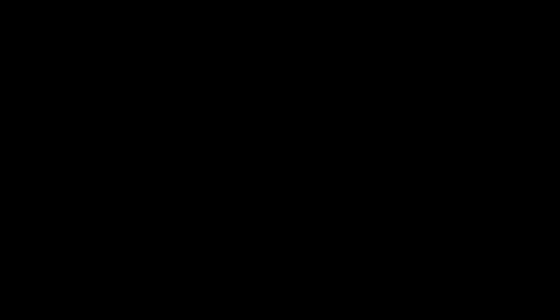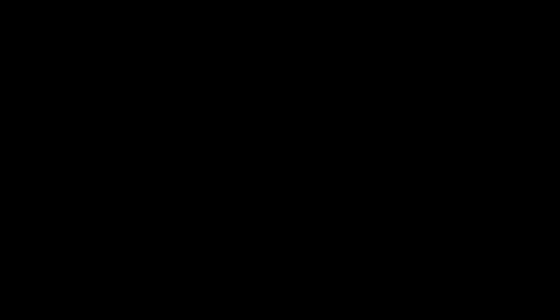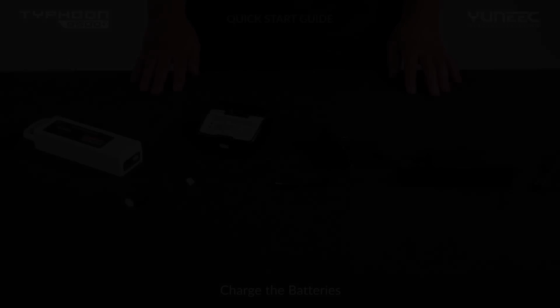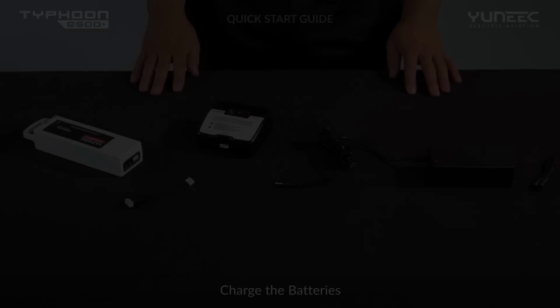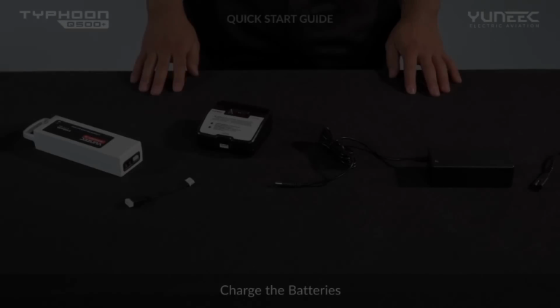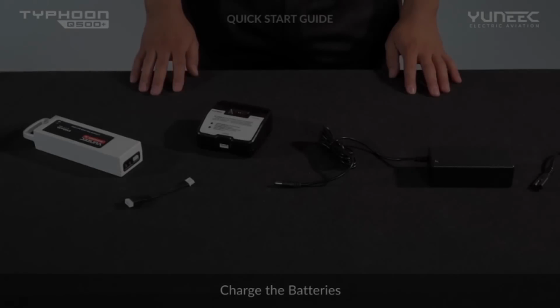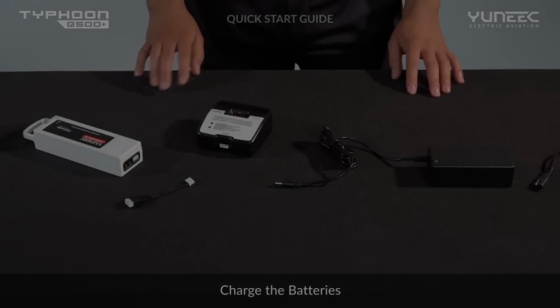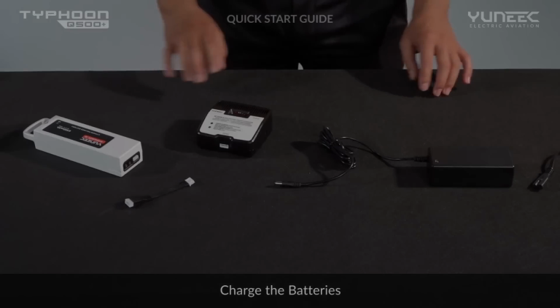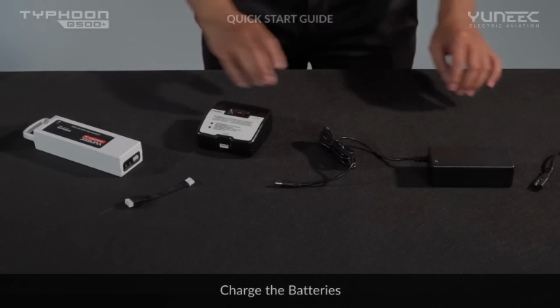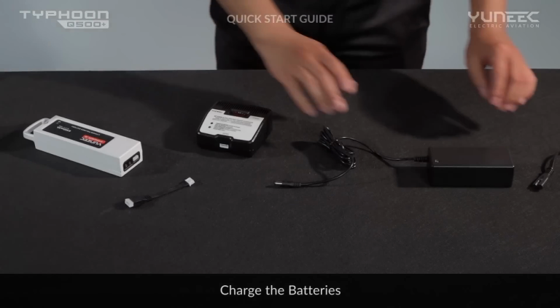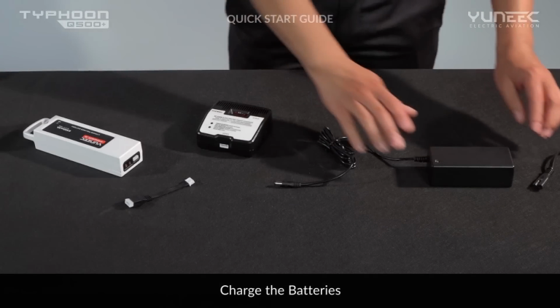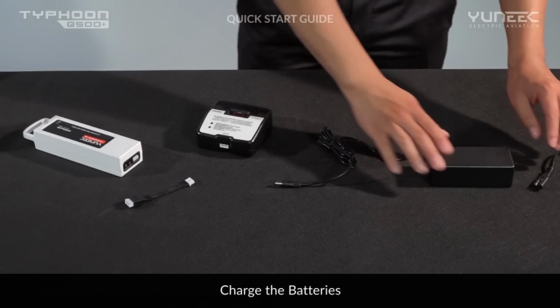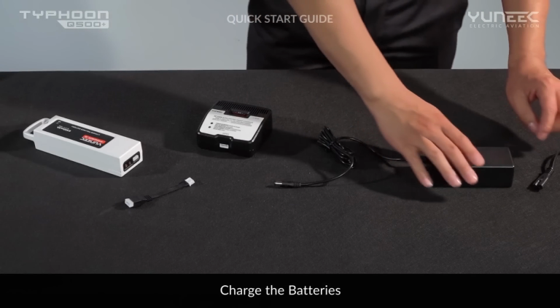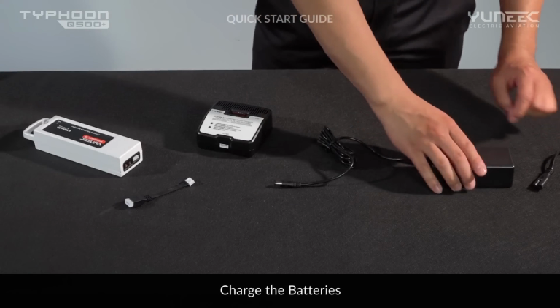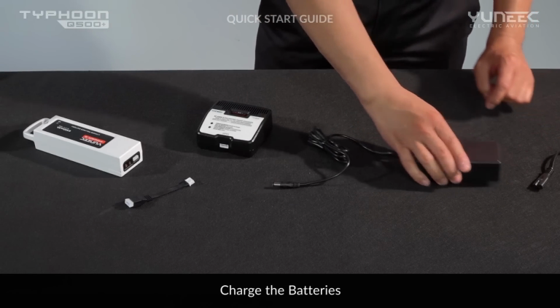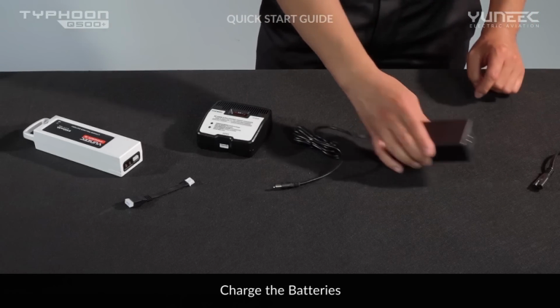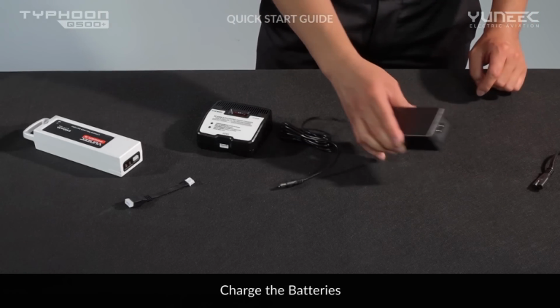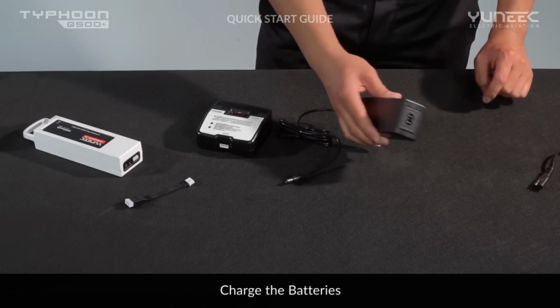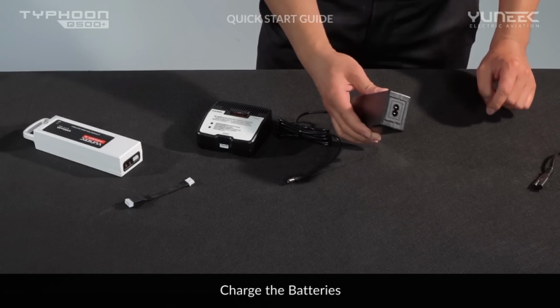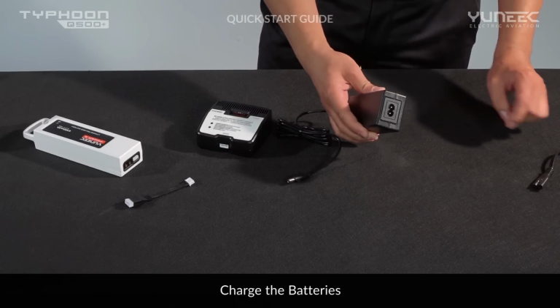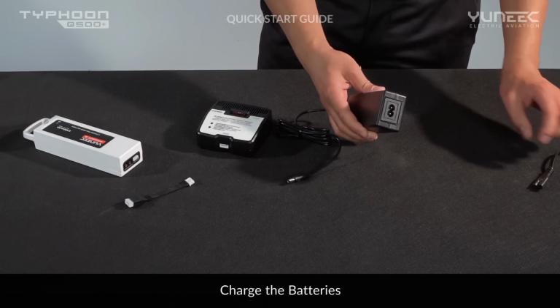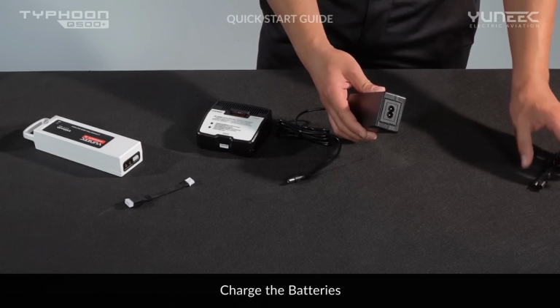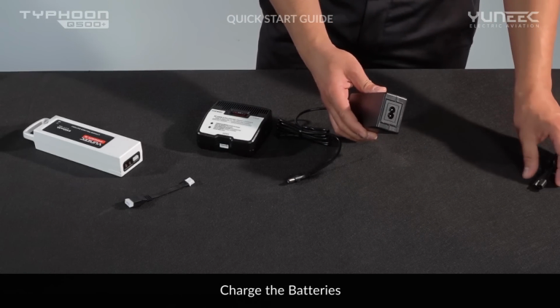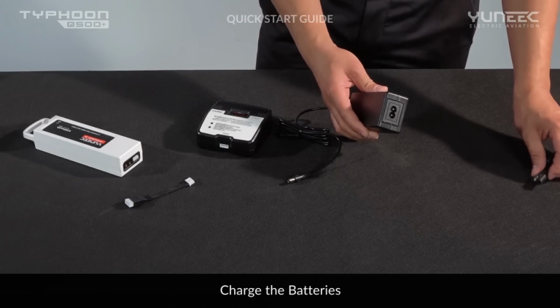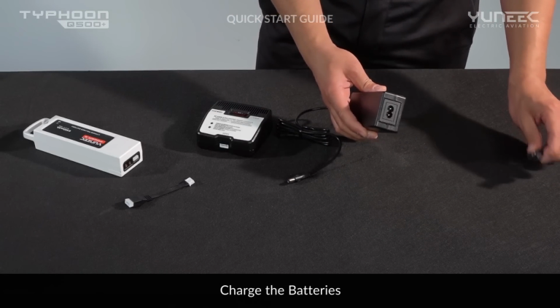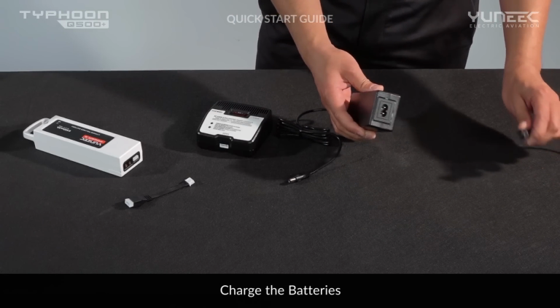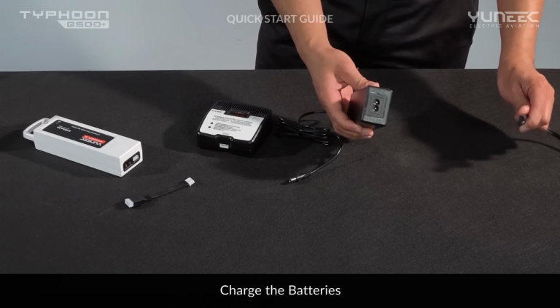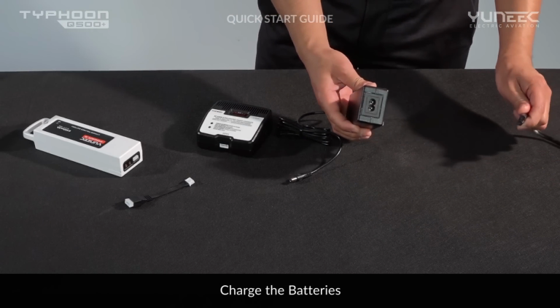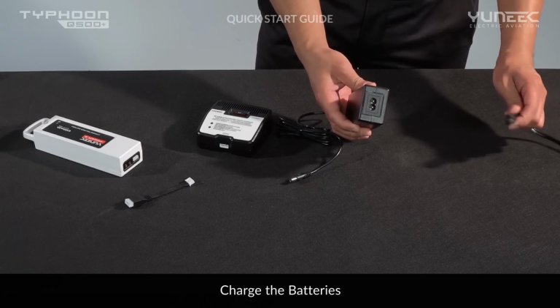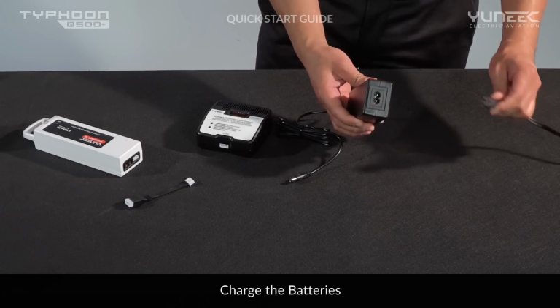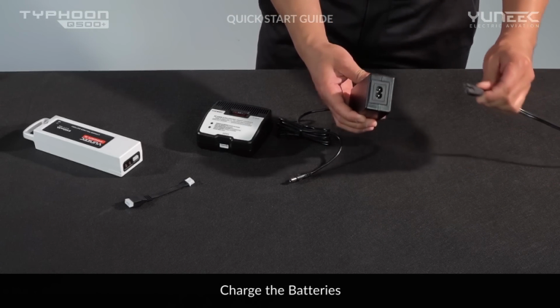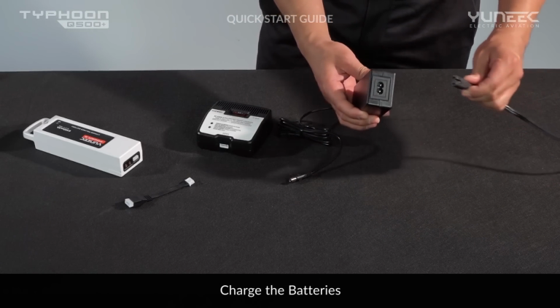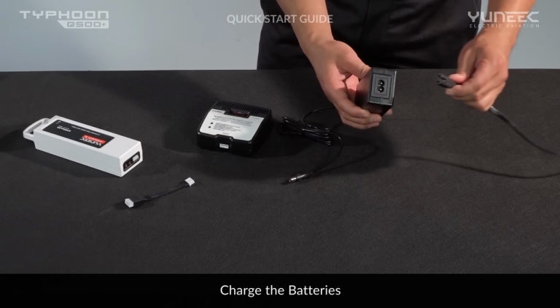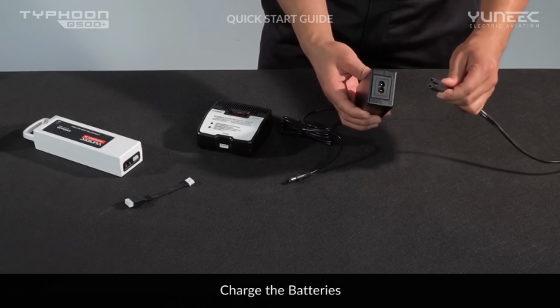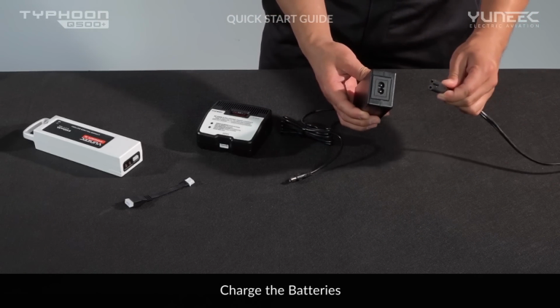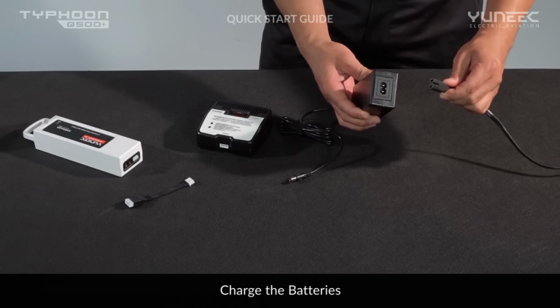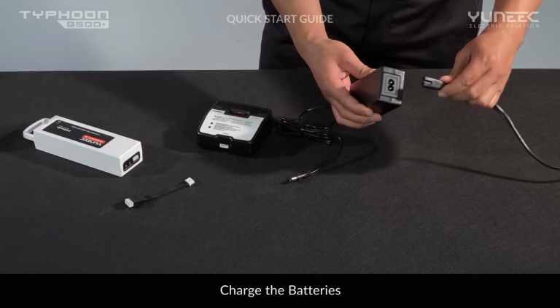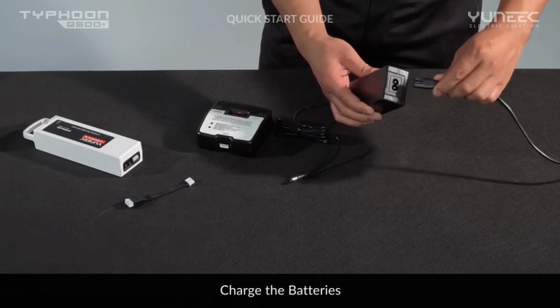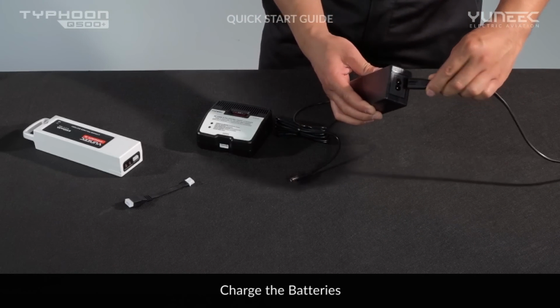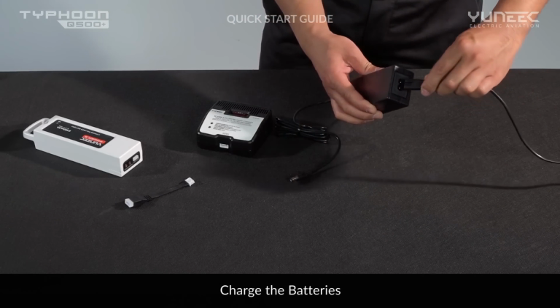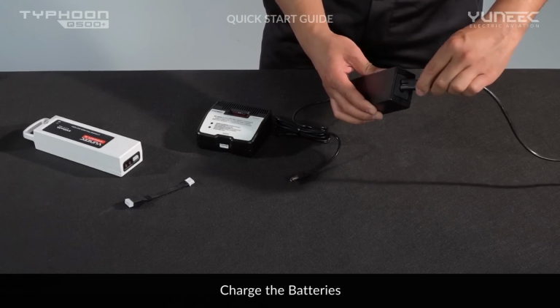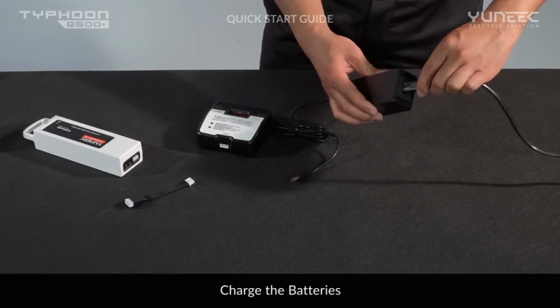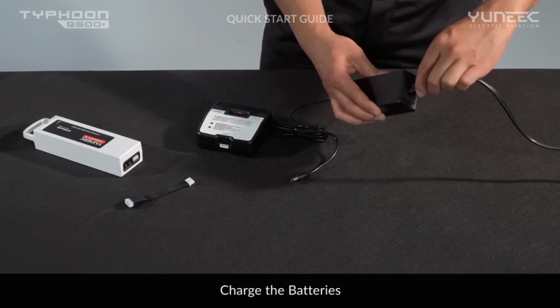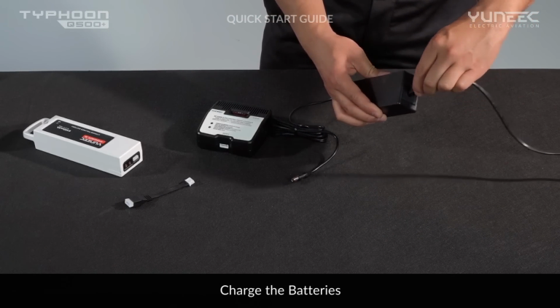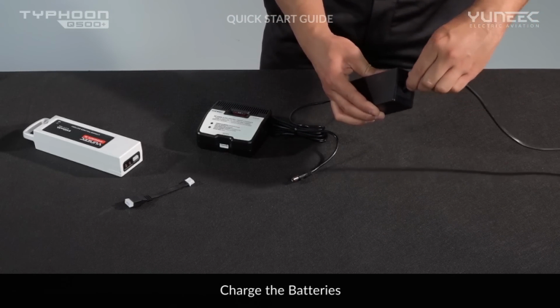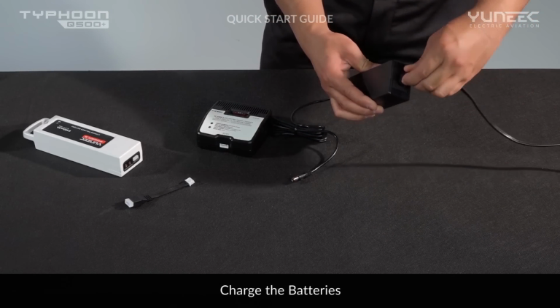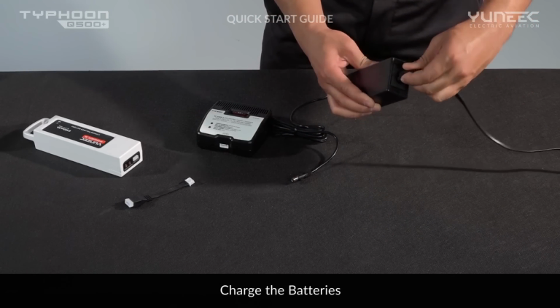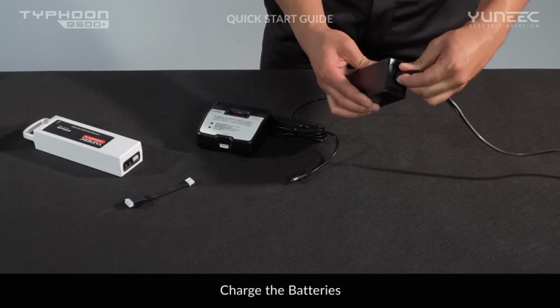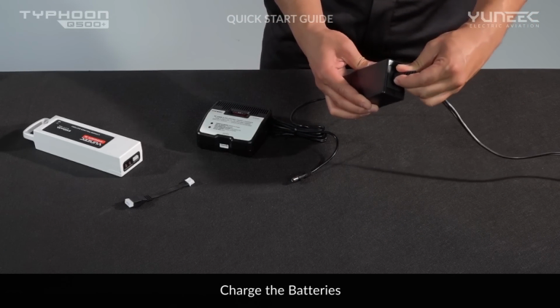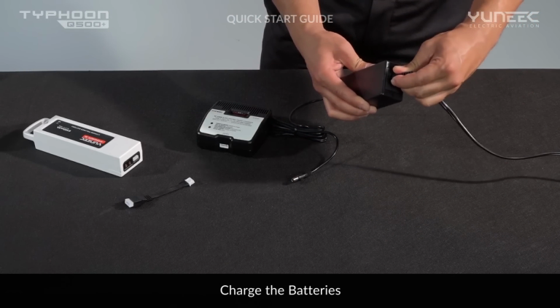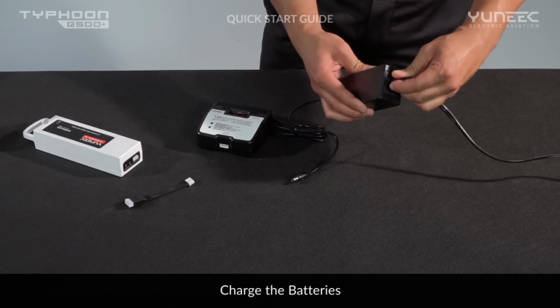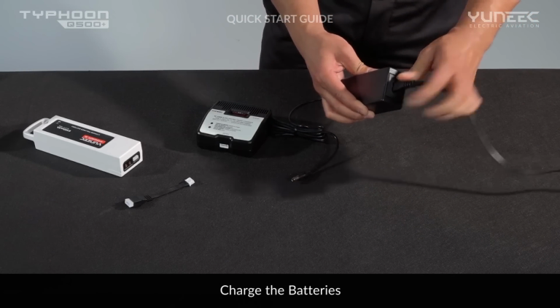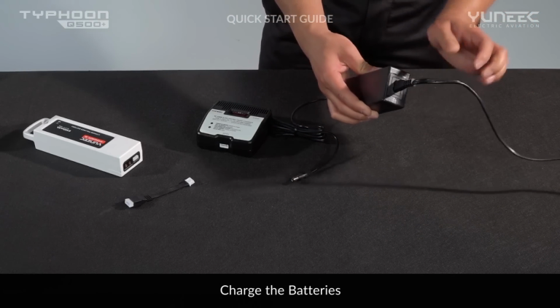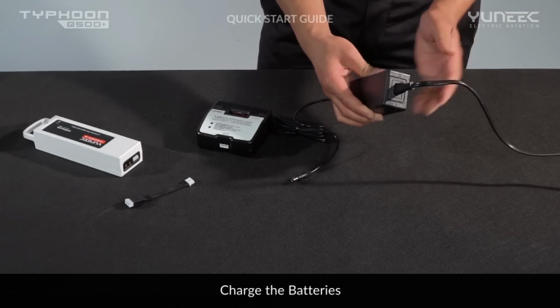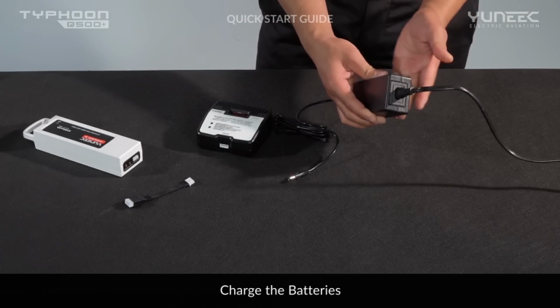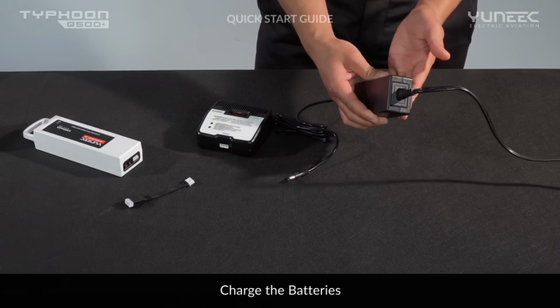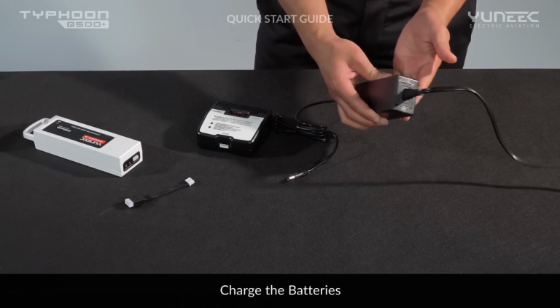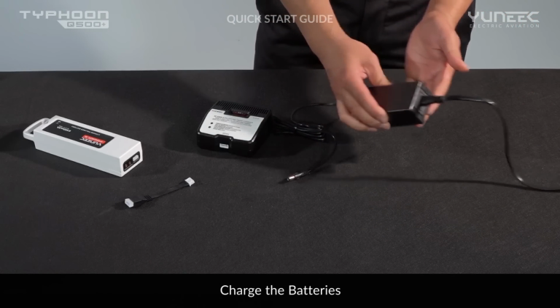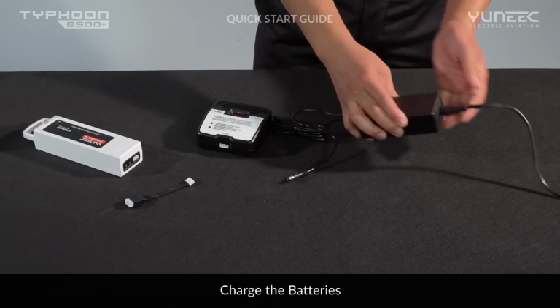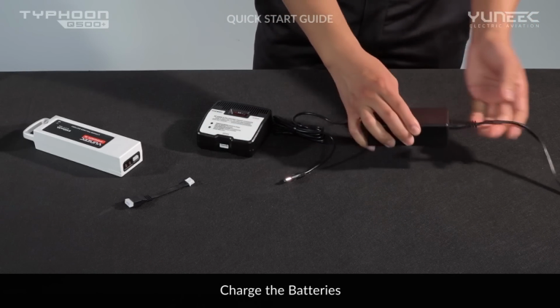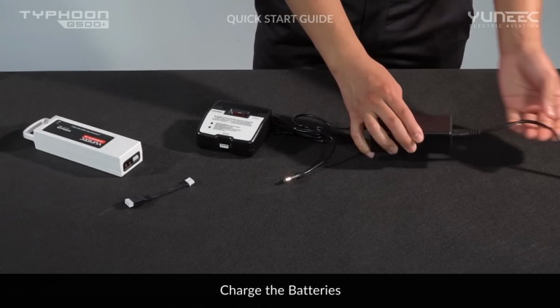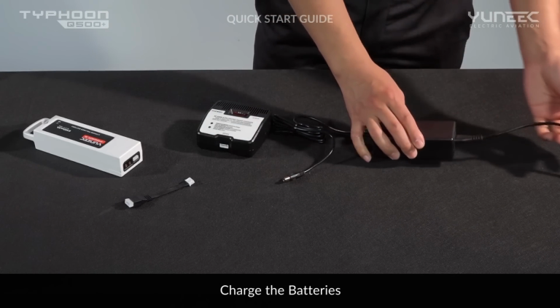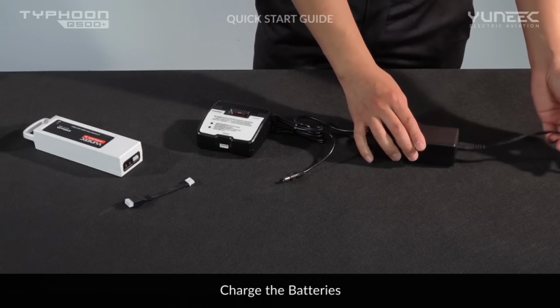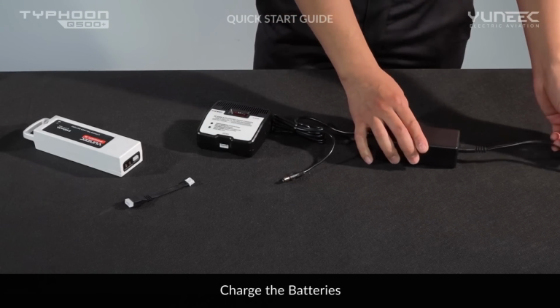Welcome to the Typhoon Q500 Plus Quick Start Guide. In this tutorial, we will go through all the necessary steps to get you up and flying.